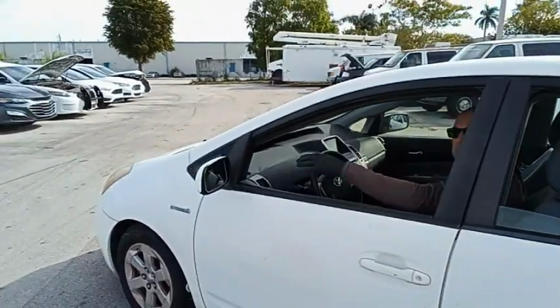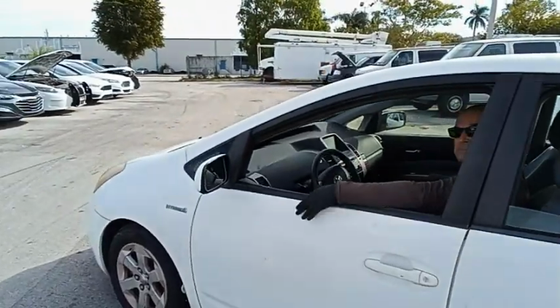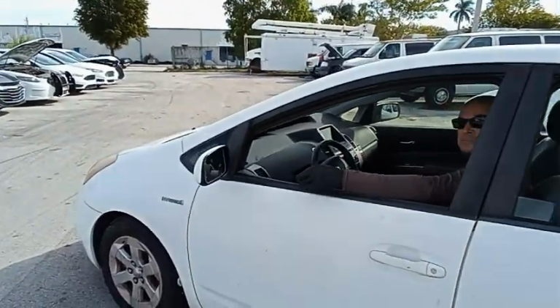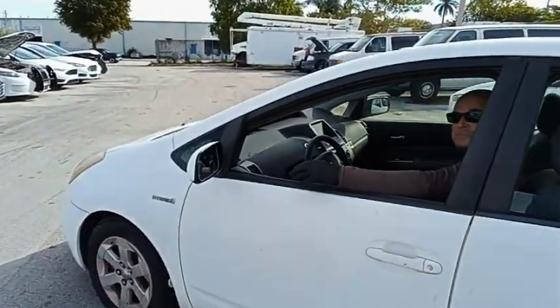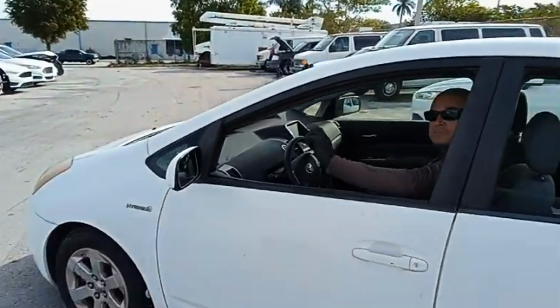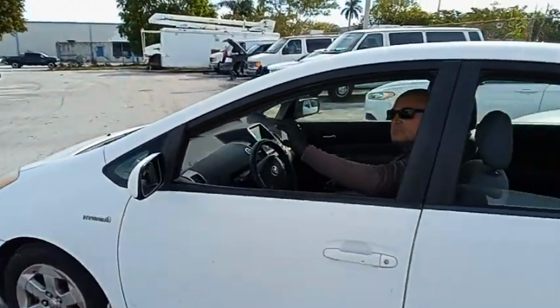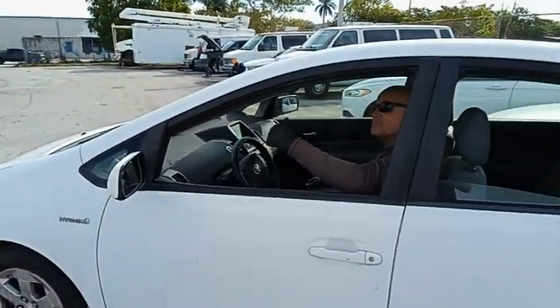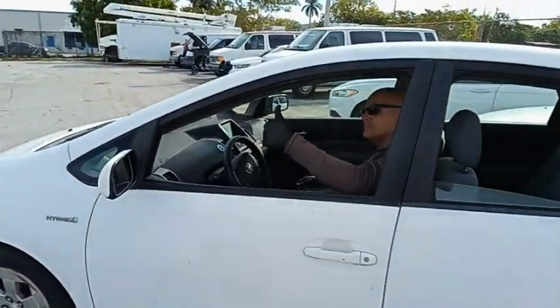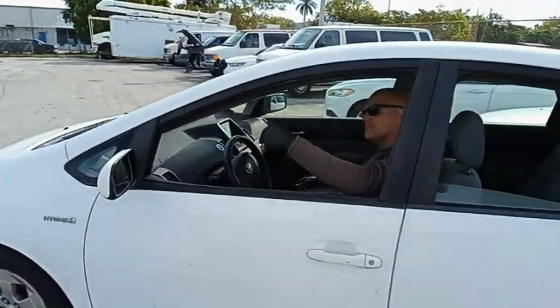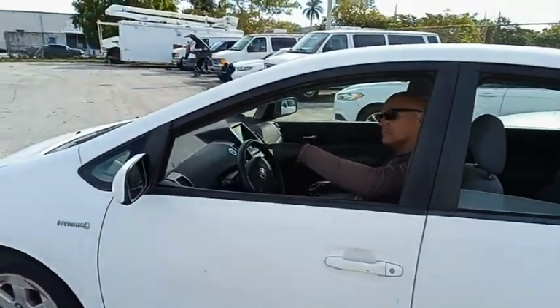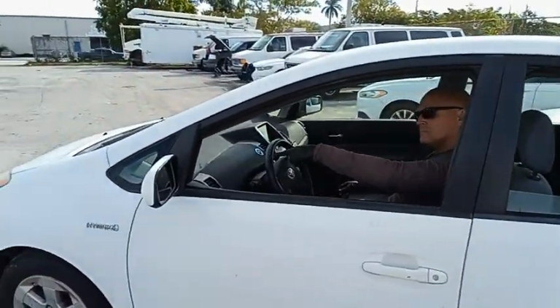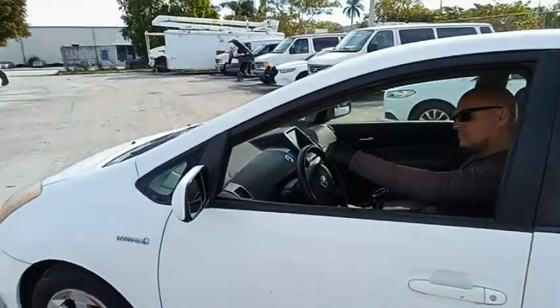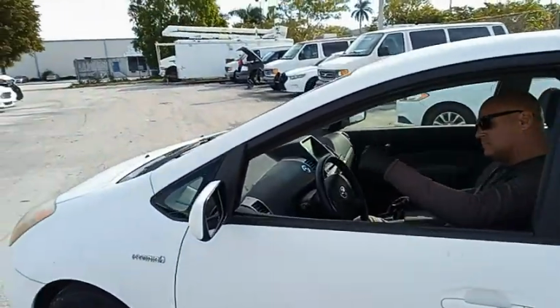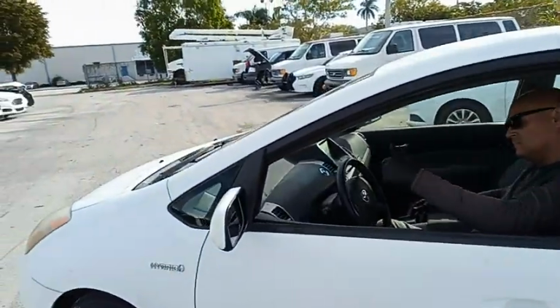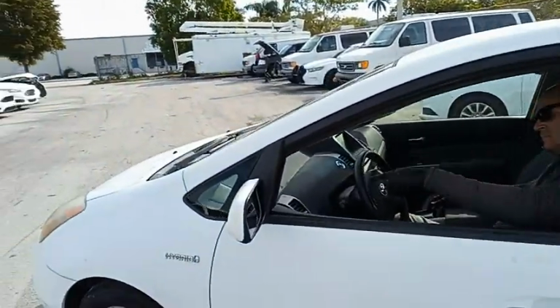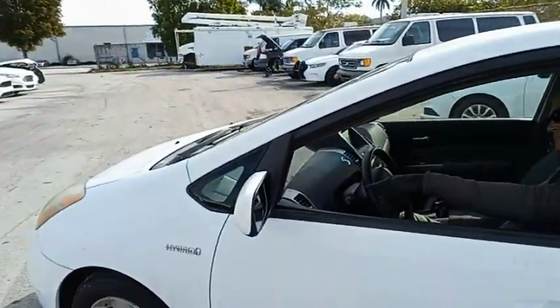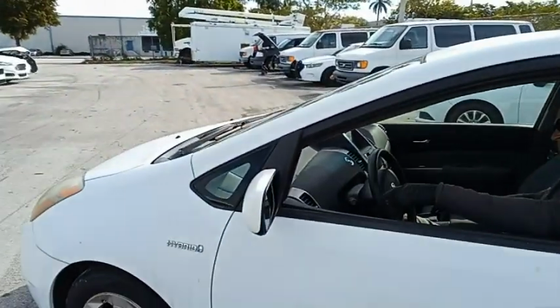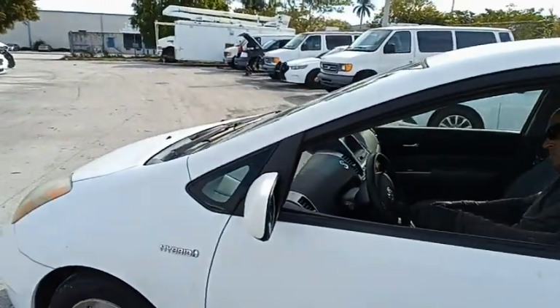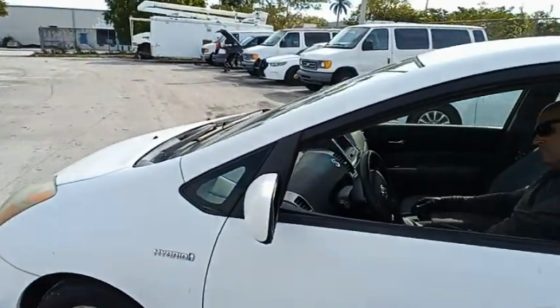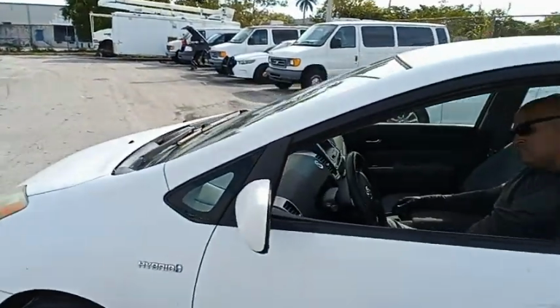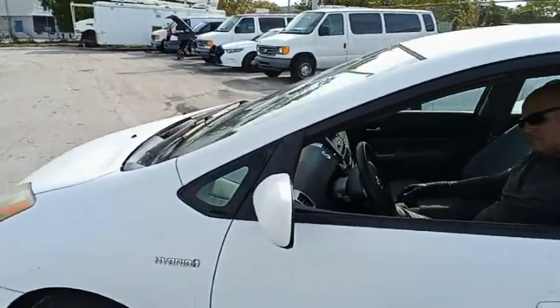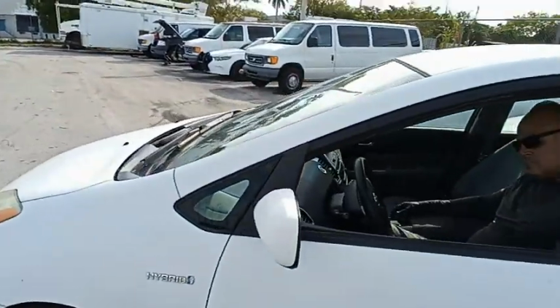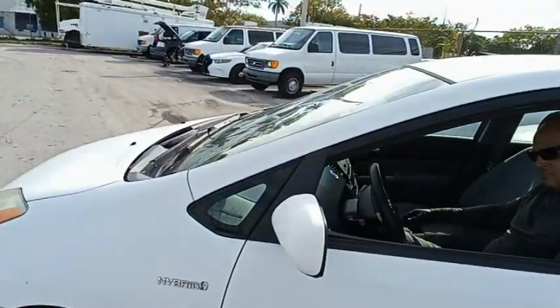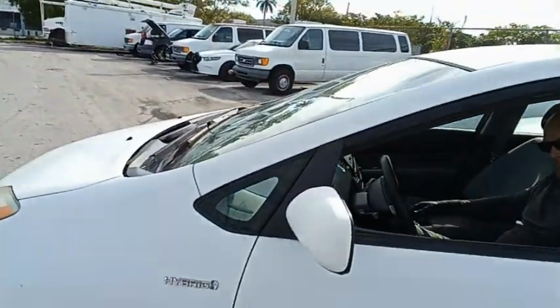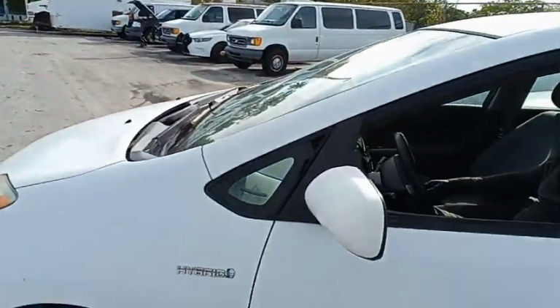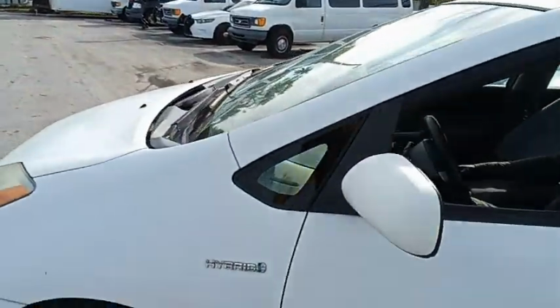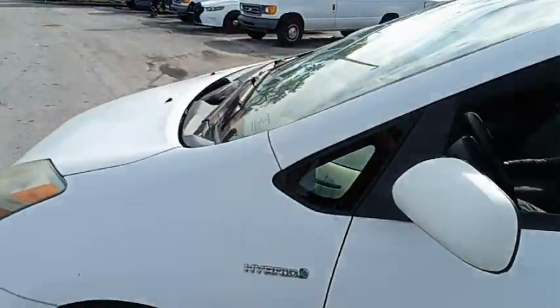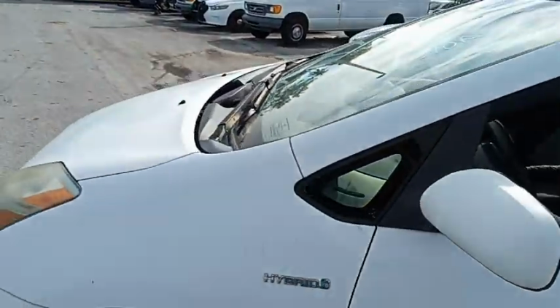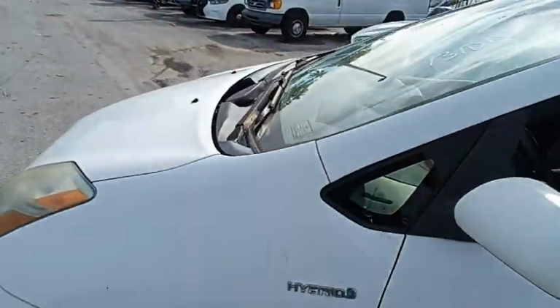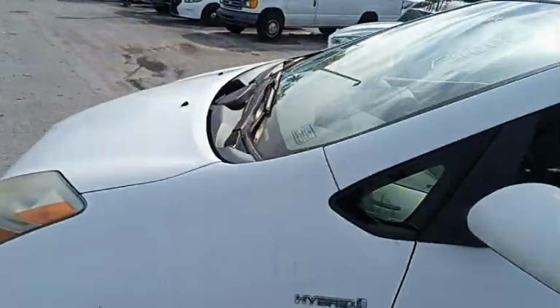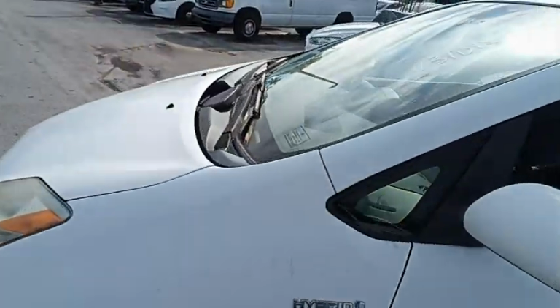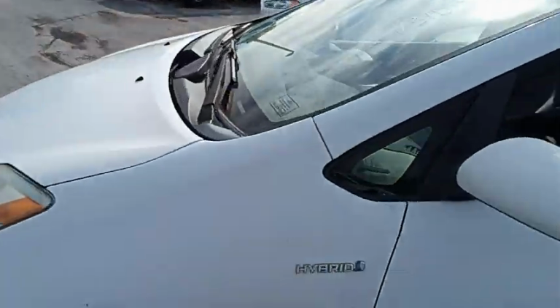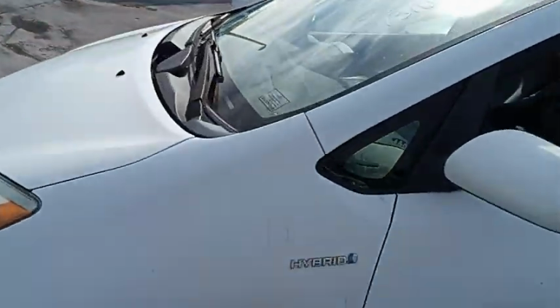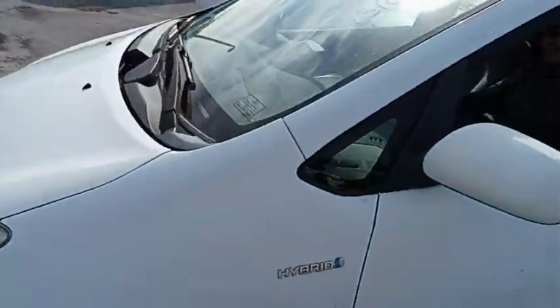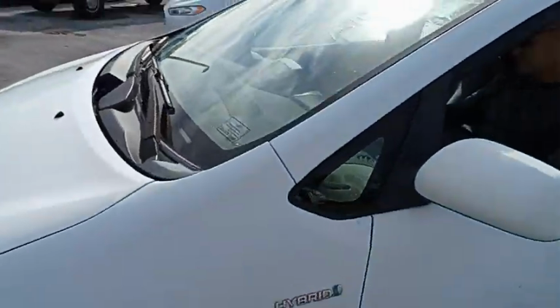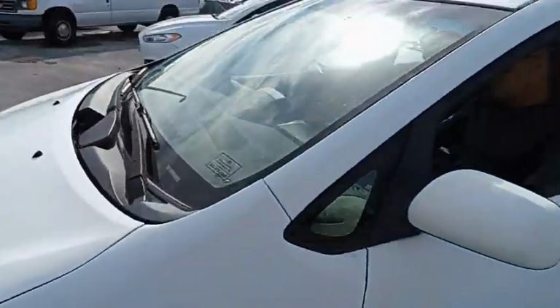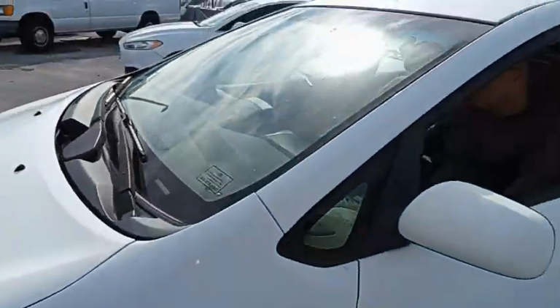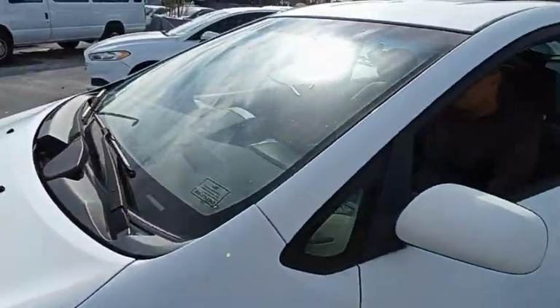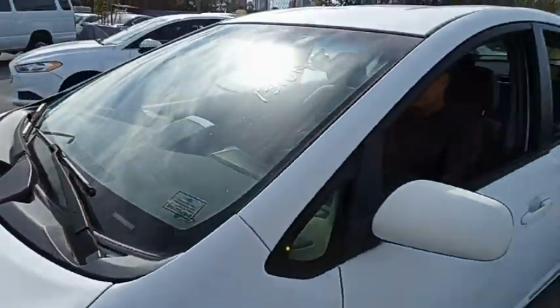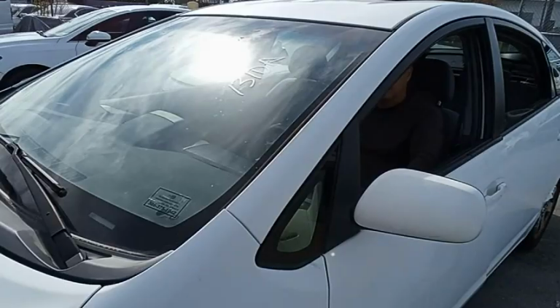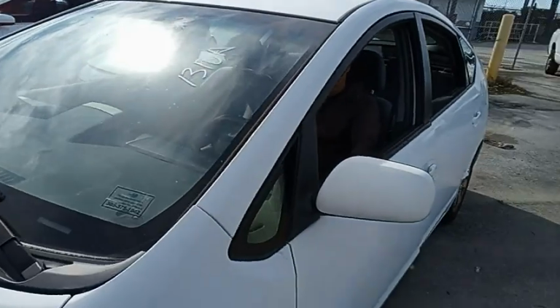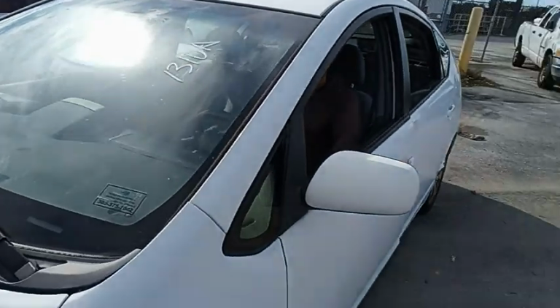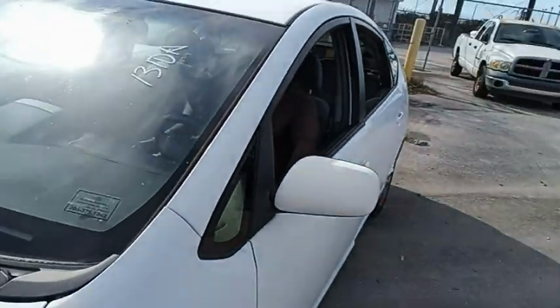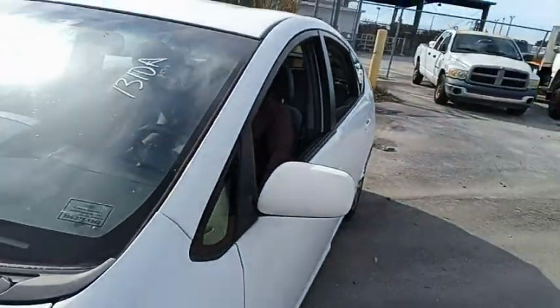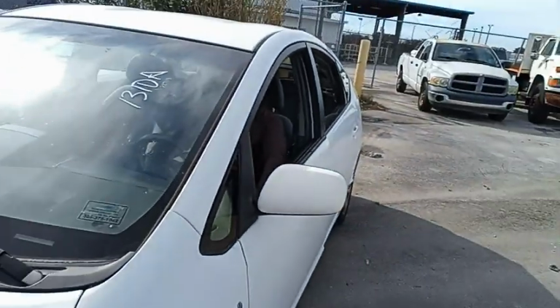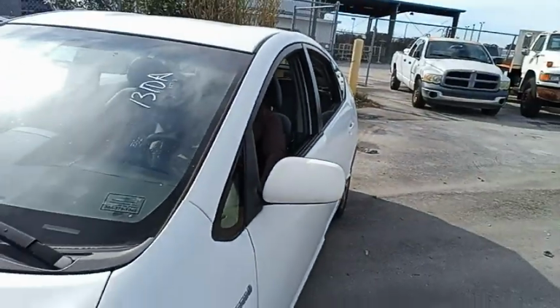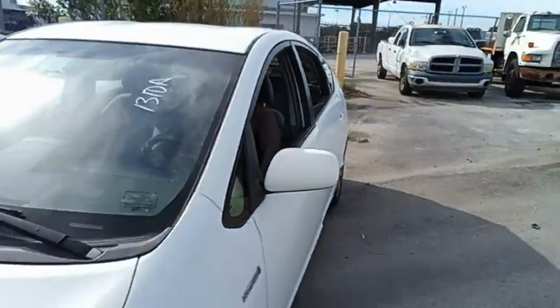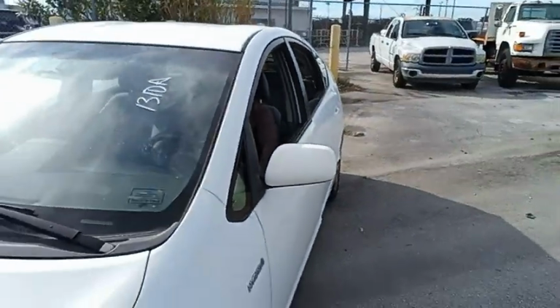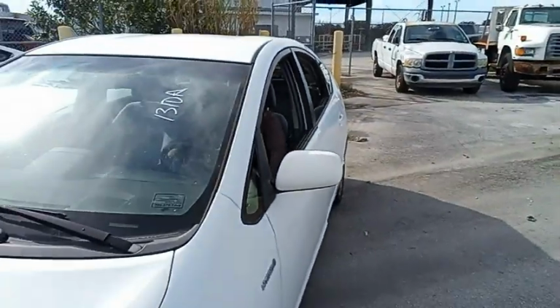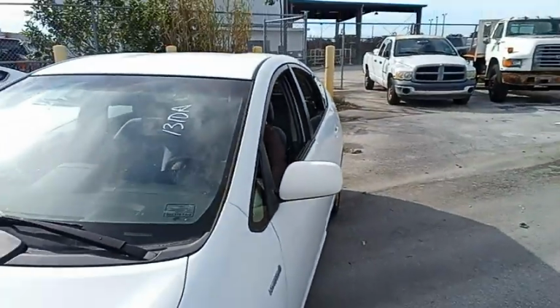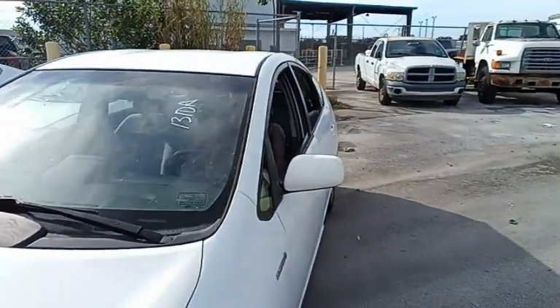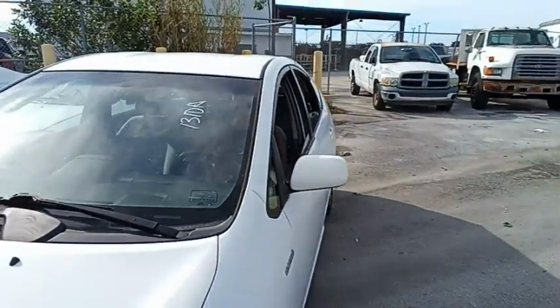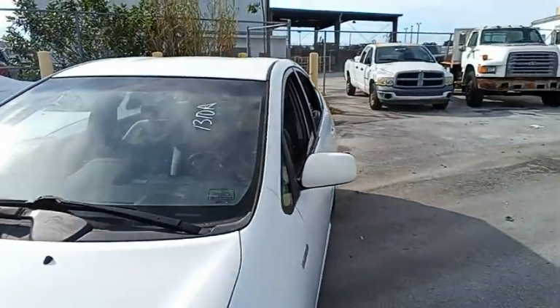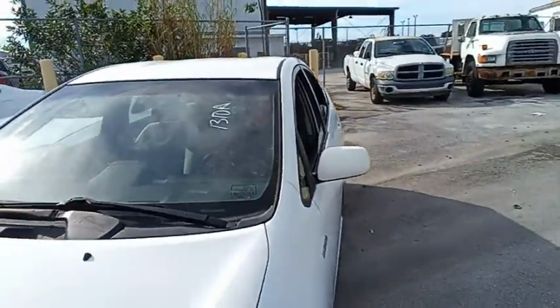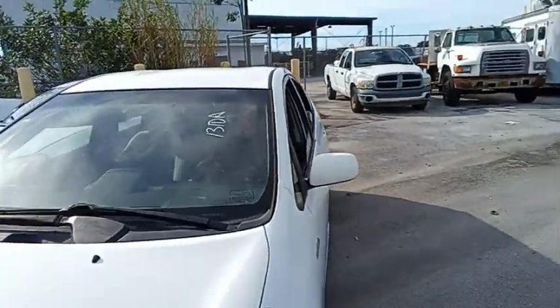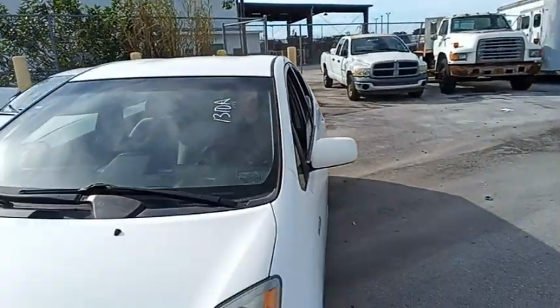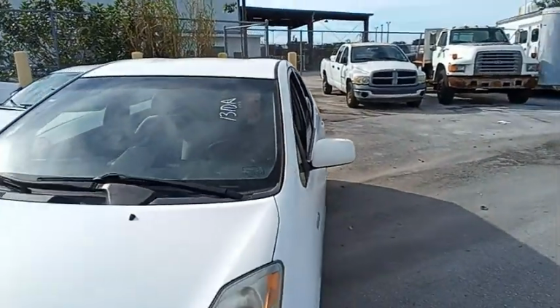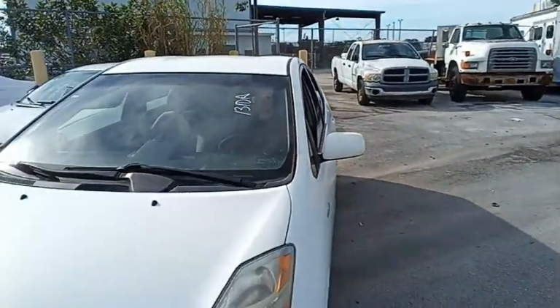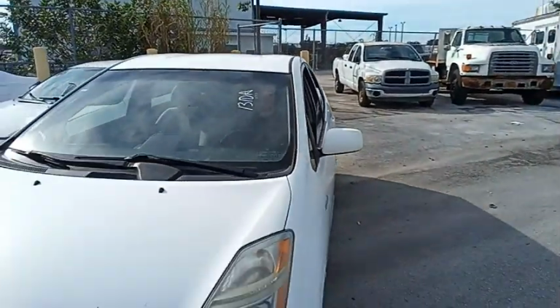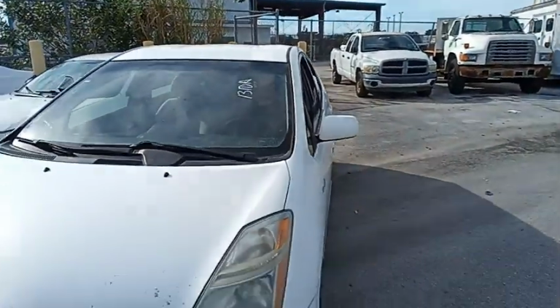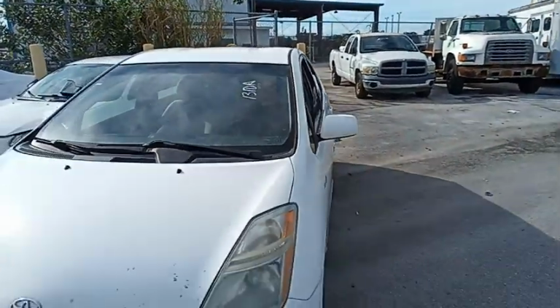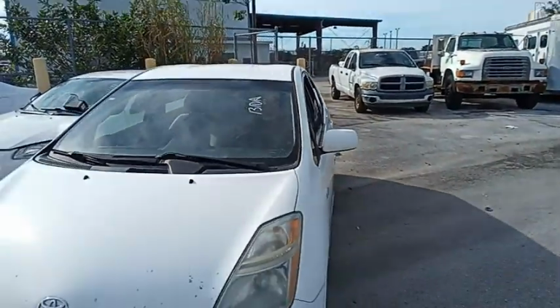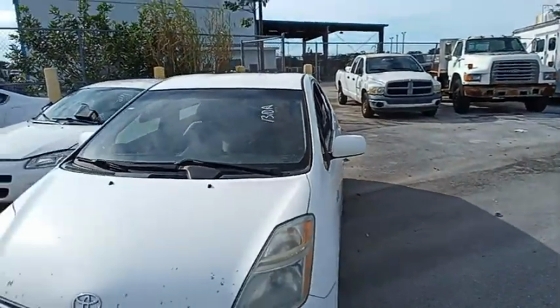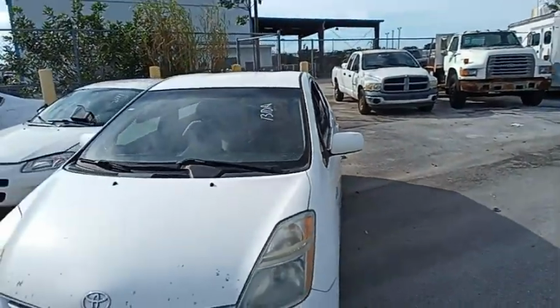Windows on this side work. AC is working. And we're going to roll this Prius back for you. Remember, the paint's completely chalky.